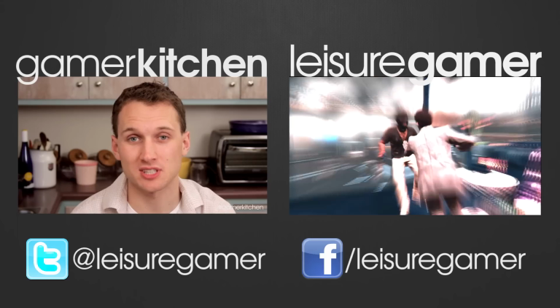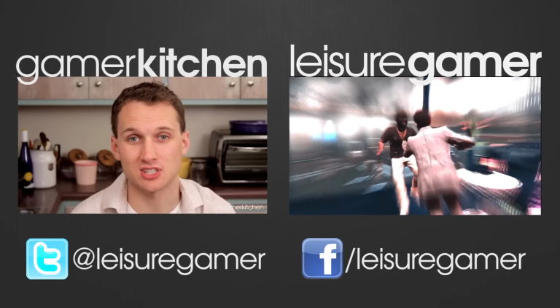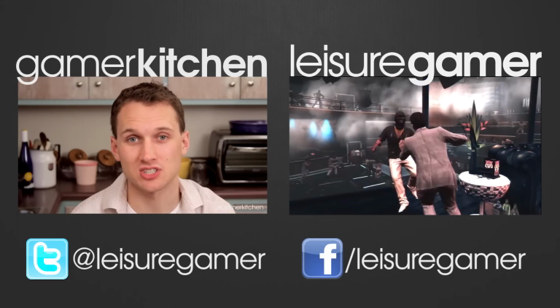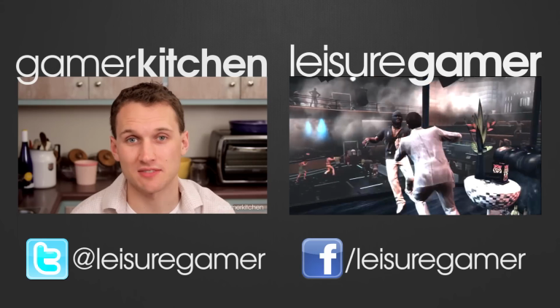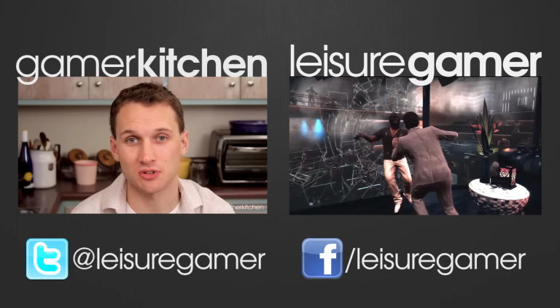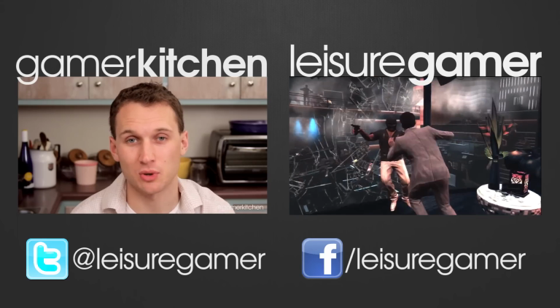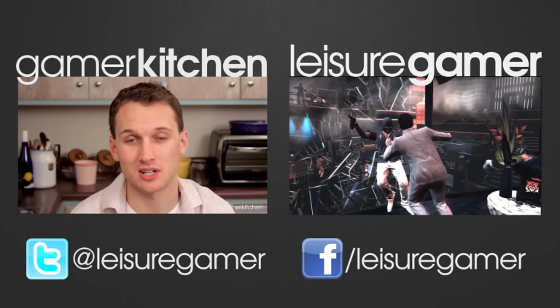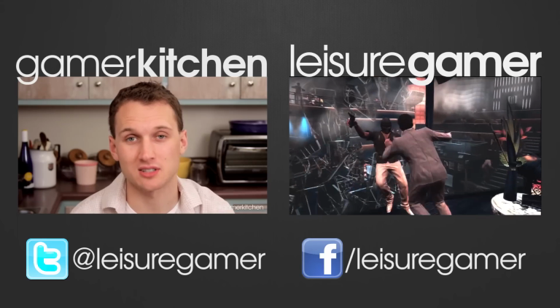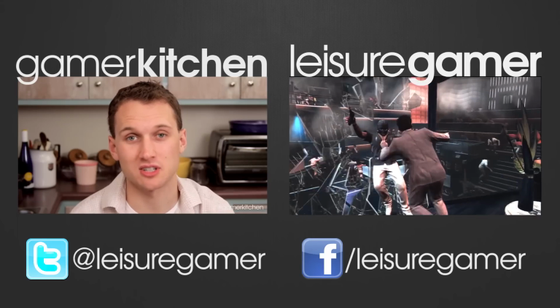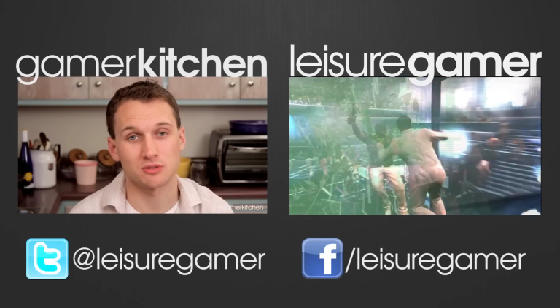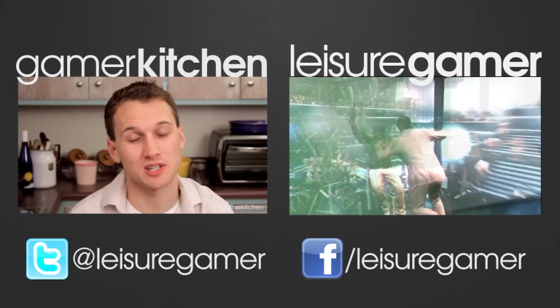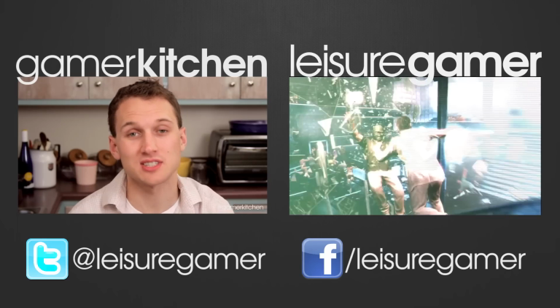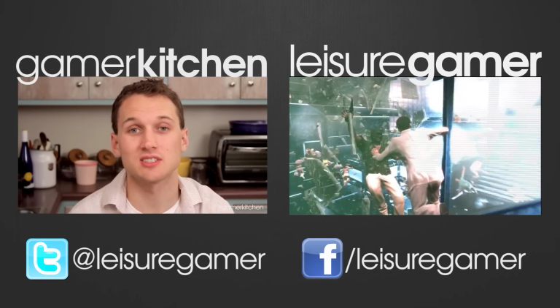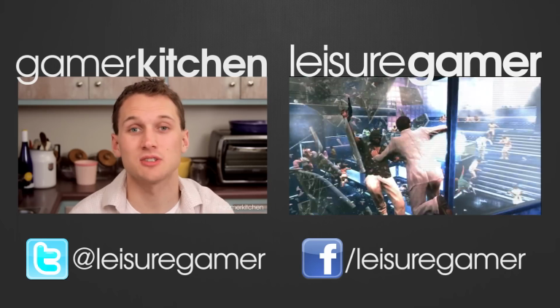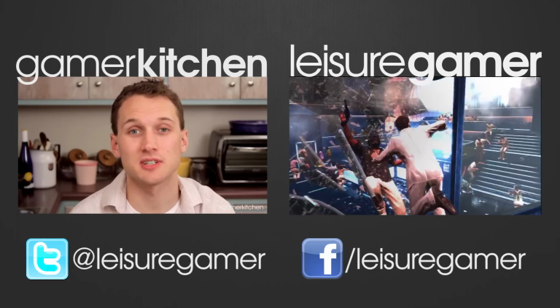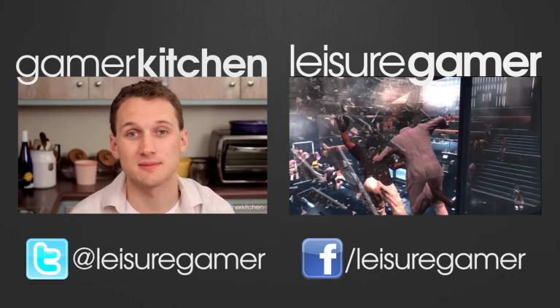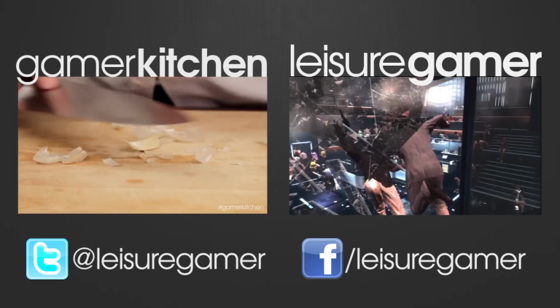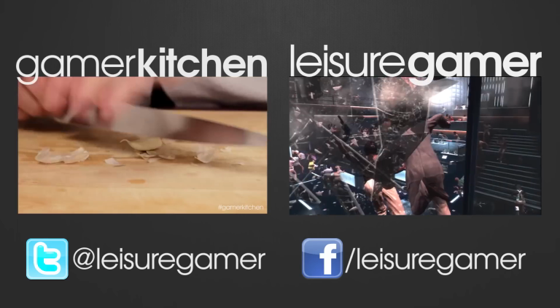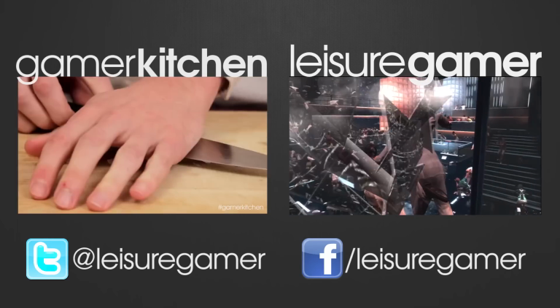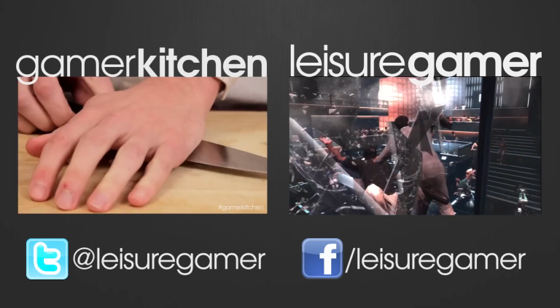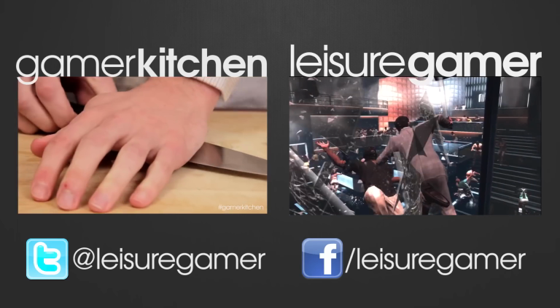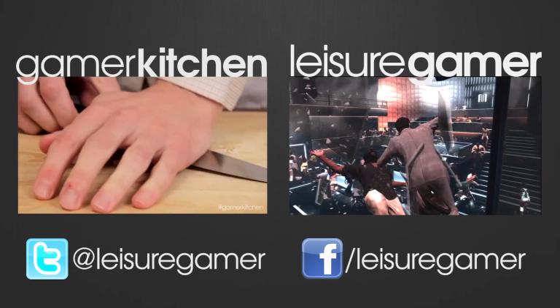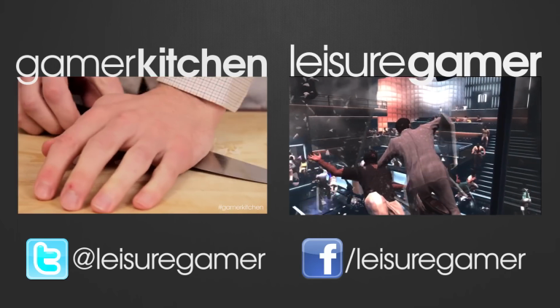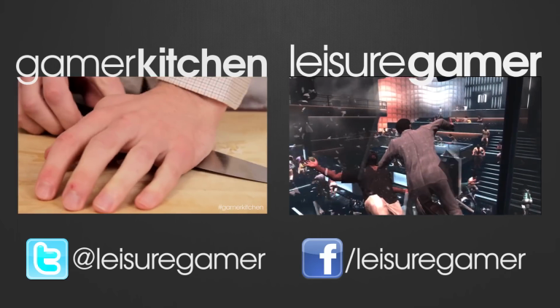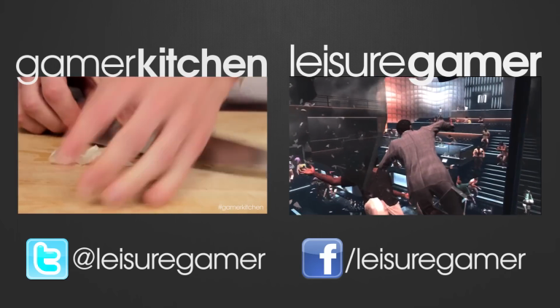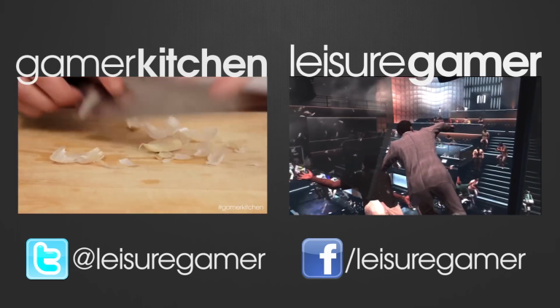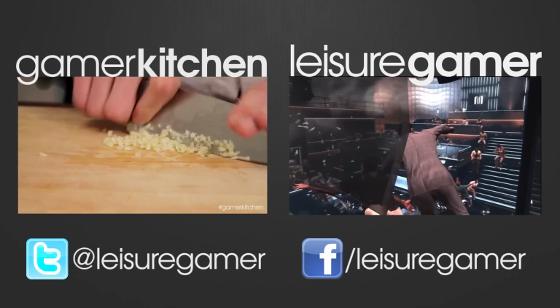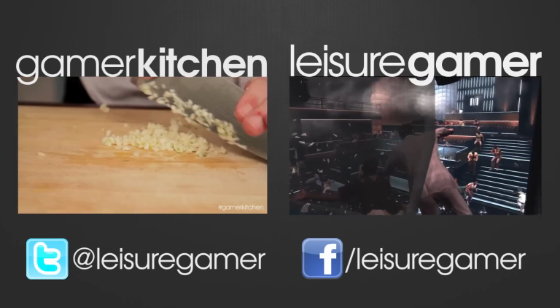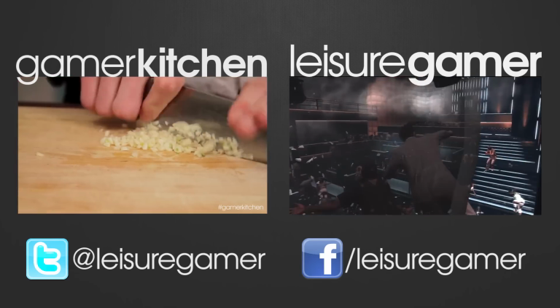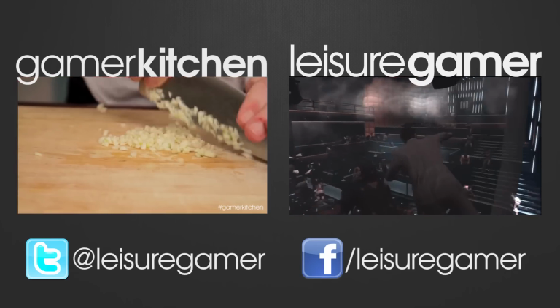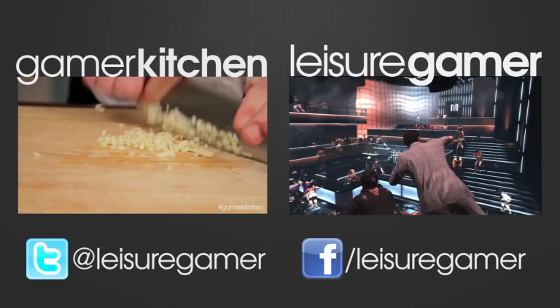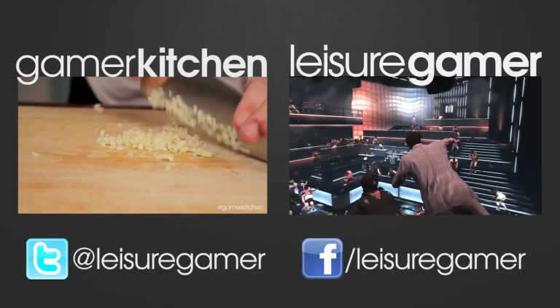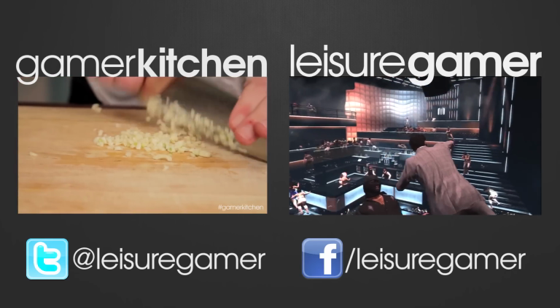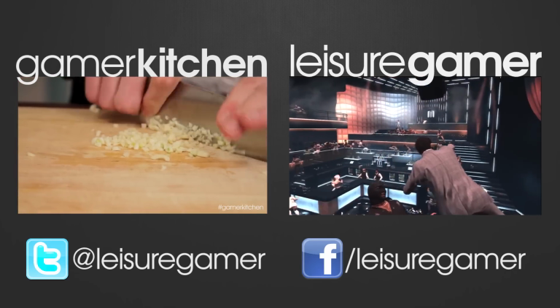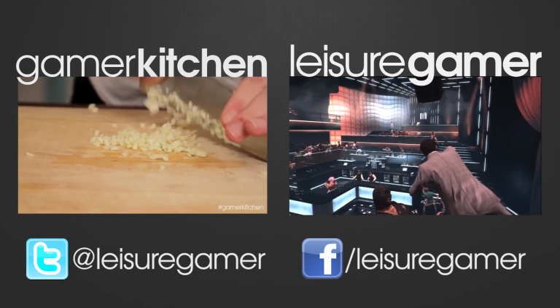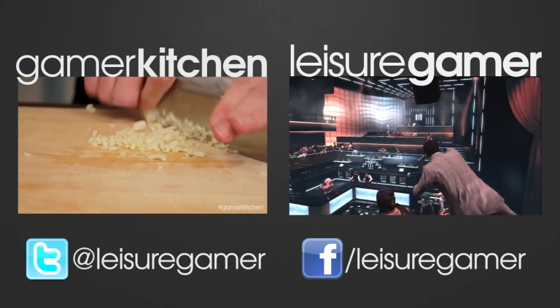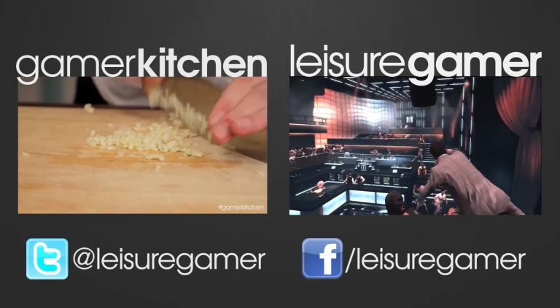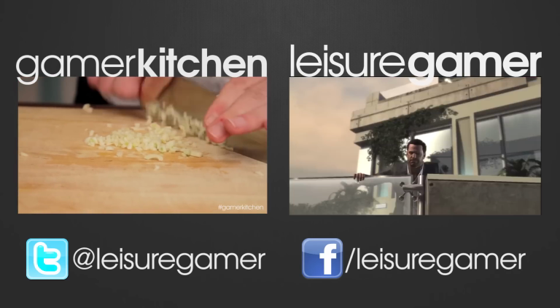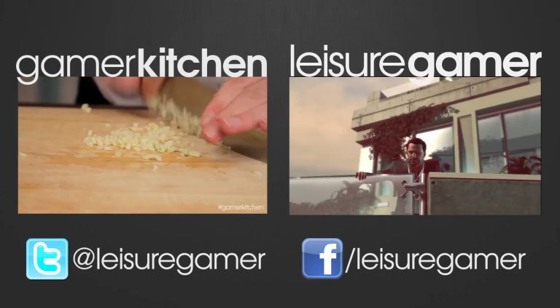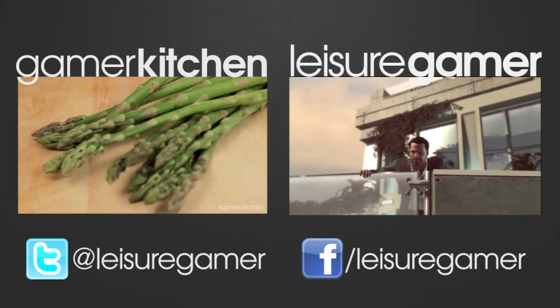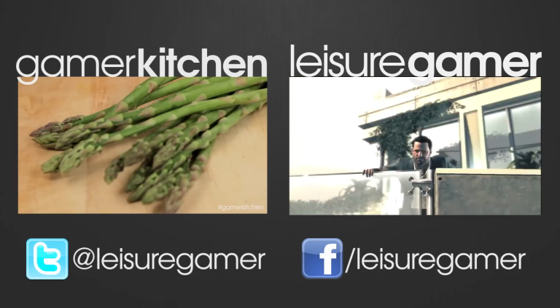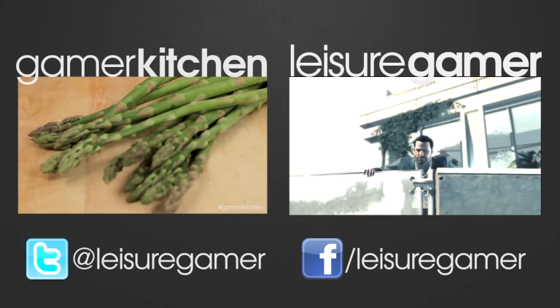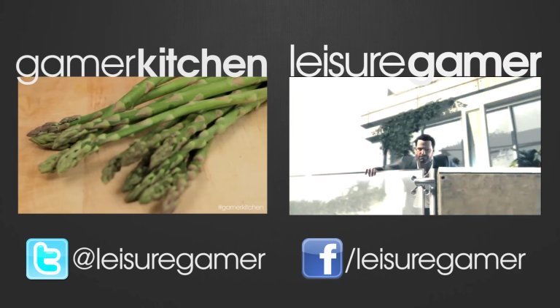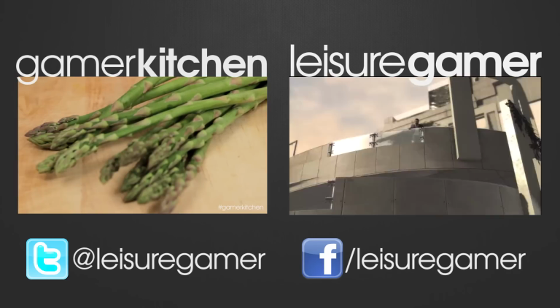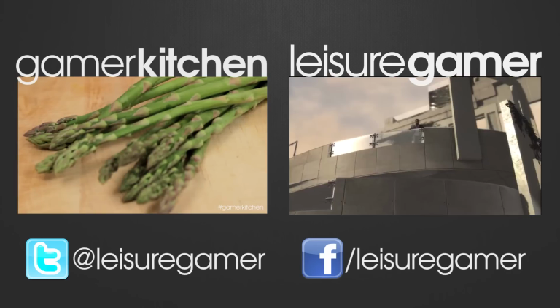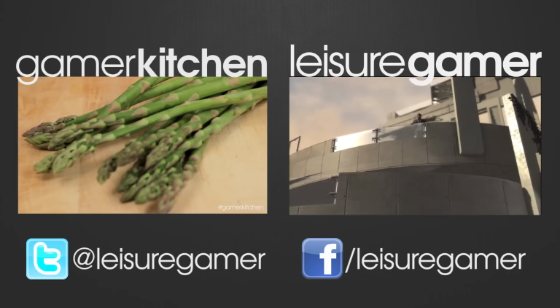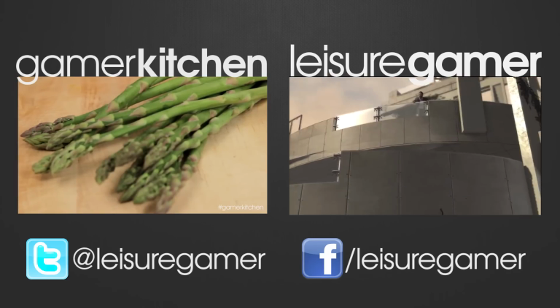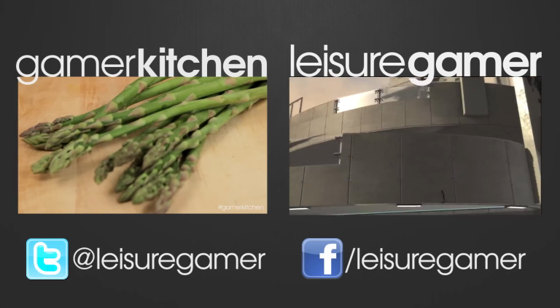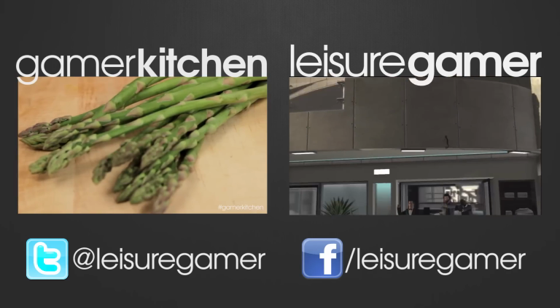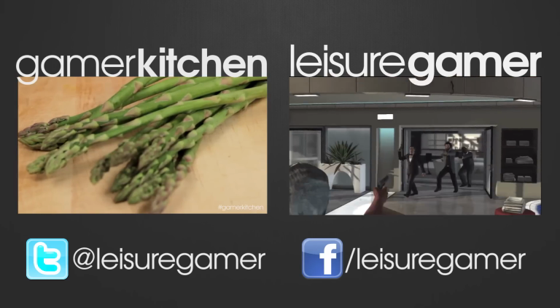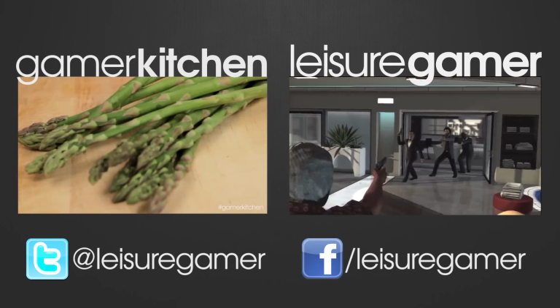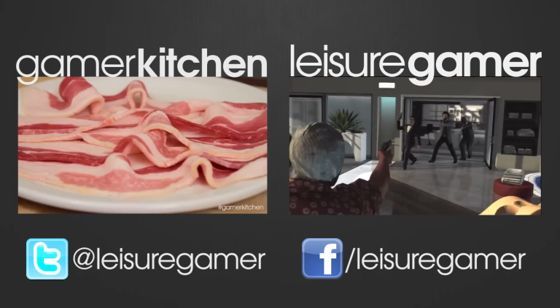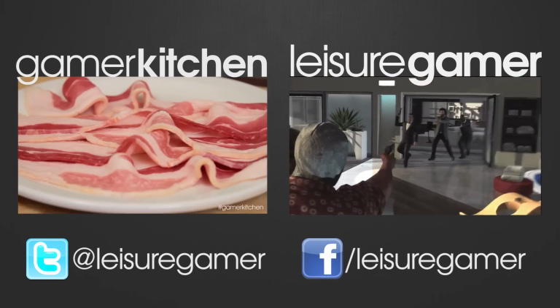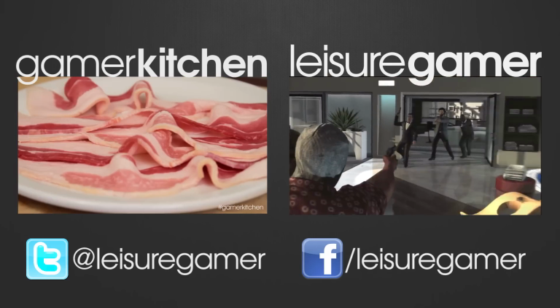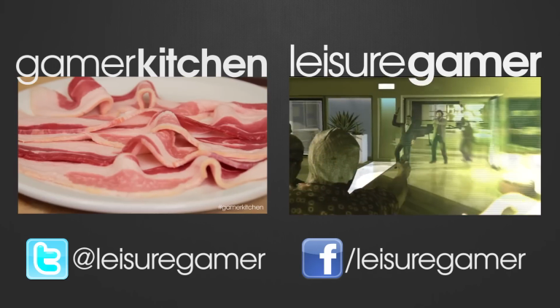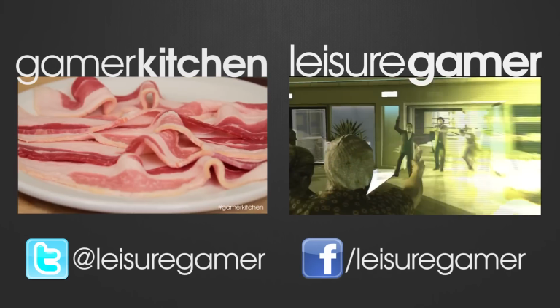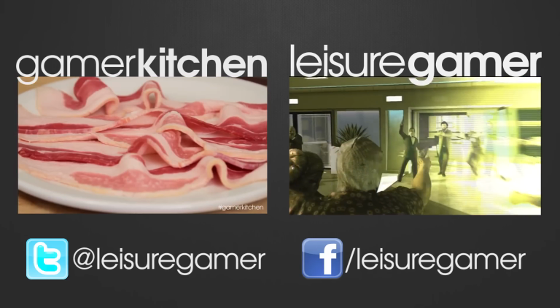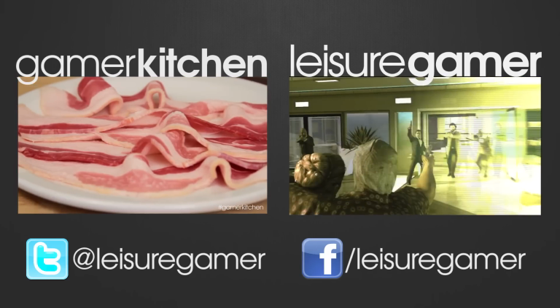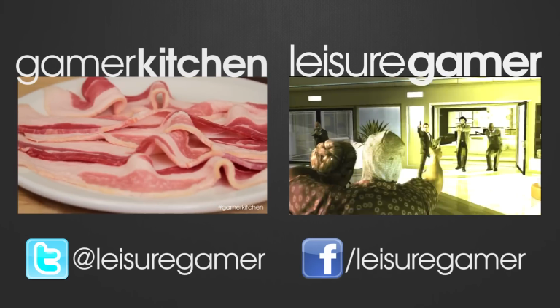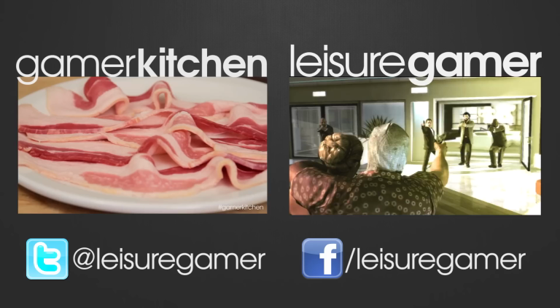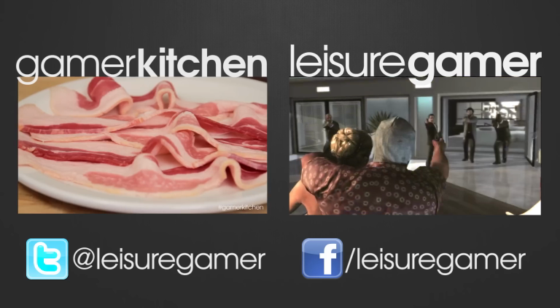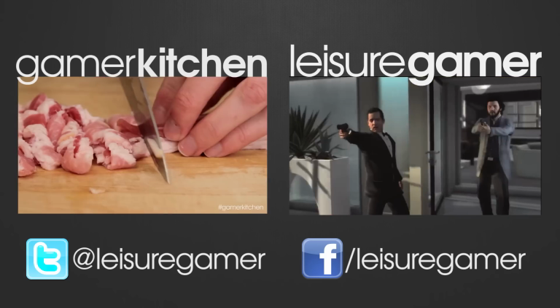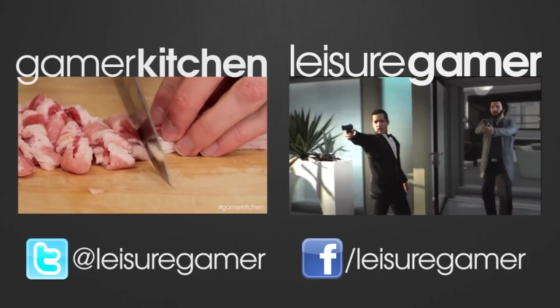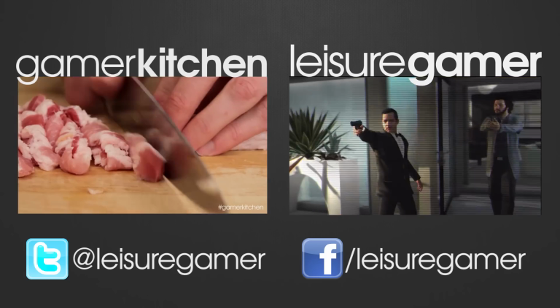Stick around and watch more cooking features here on Gamer Kitchen, or head over to our other channel, Leisure Gamer, and check out the latest gaming reviews.